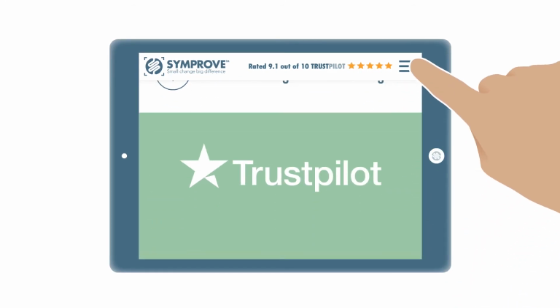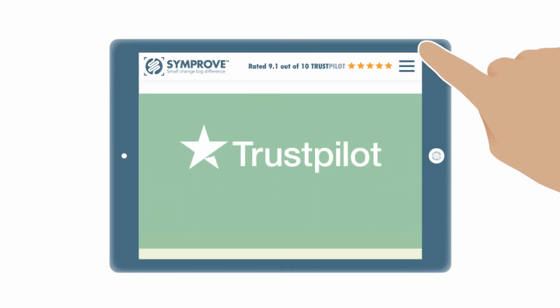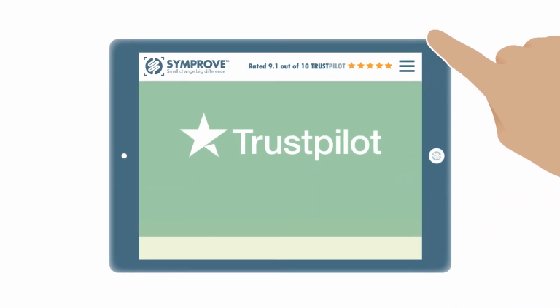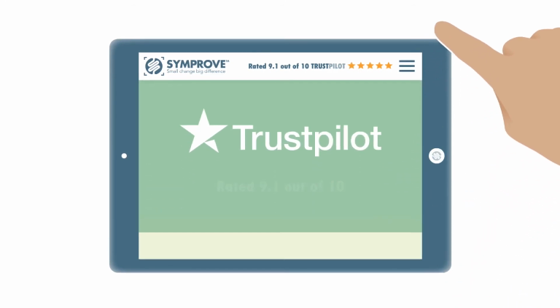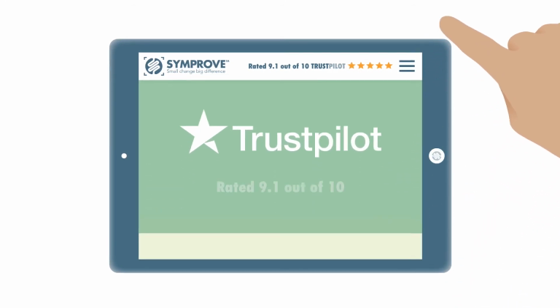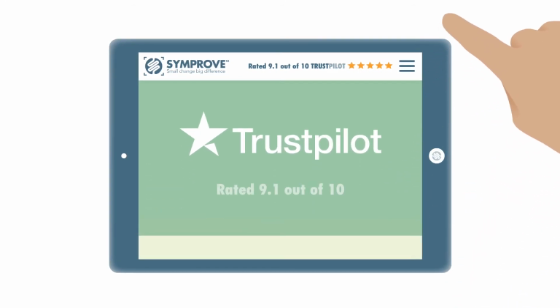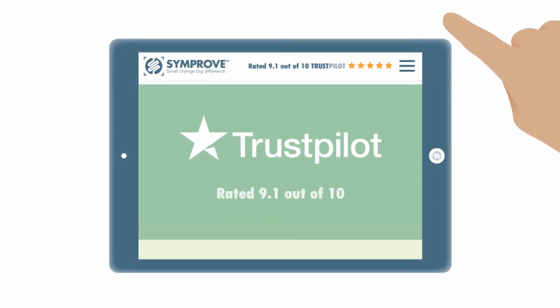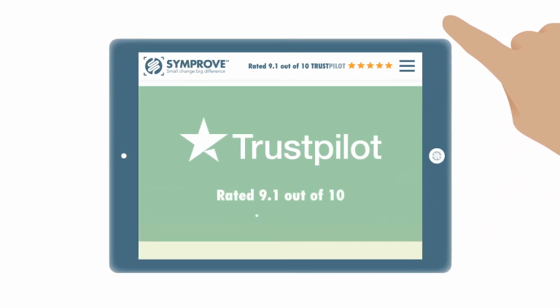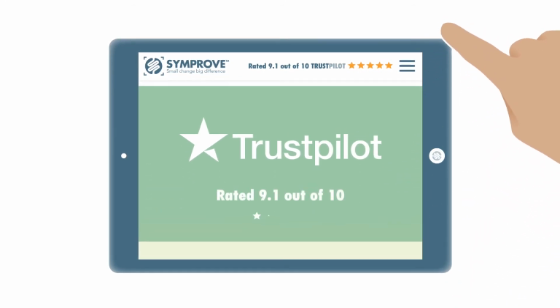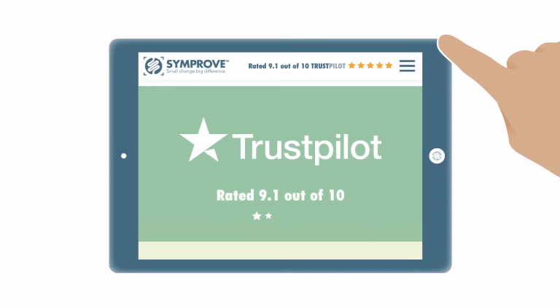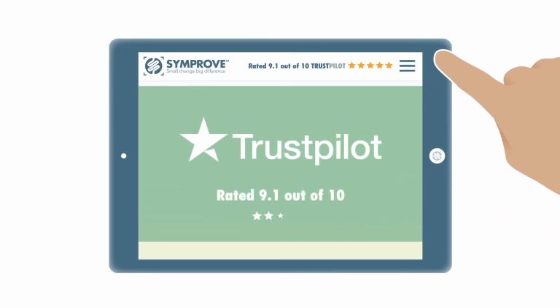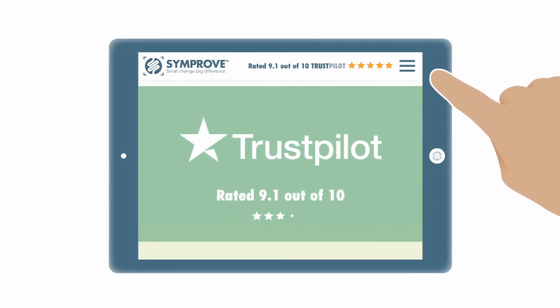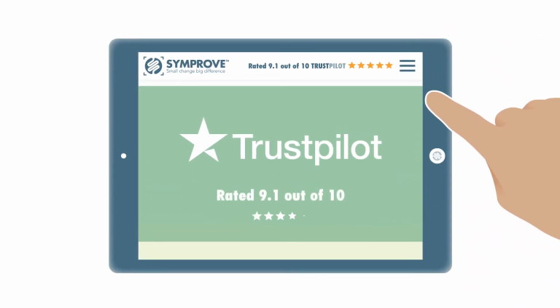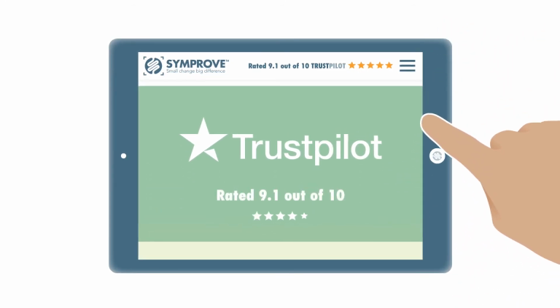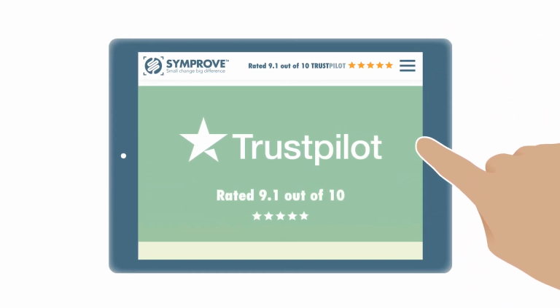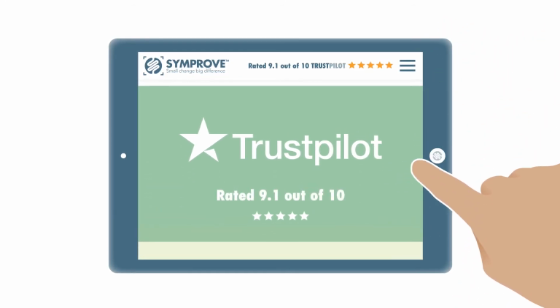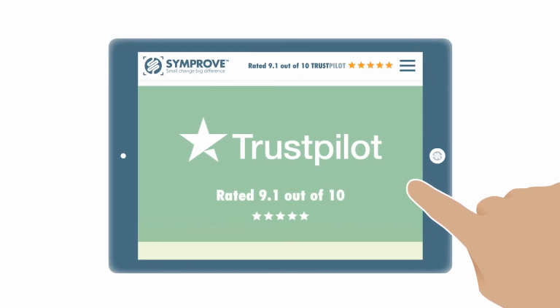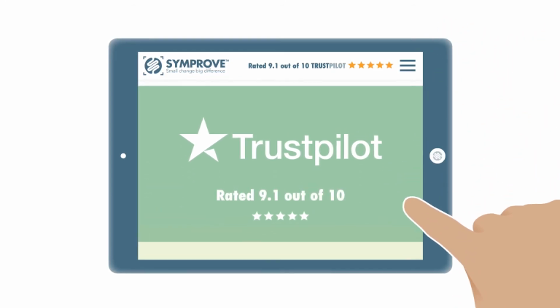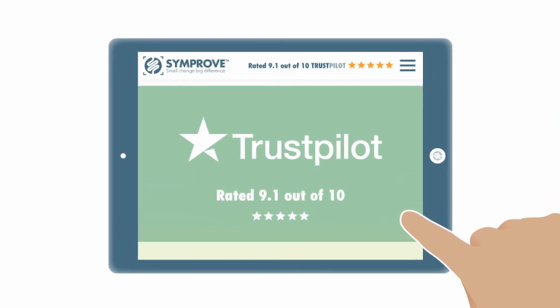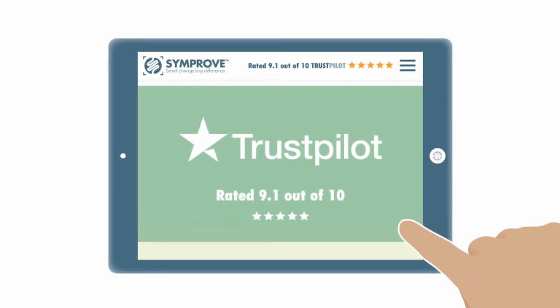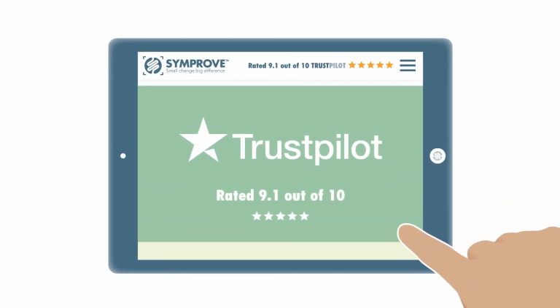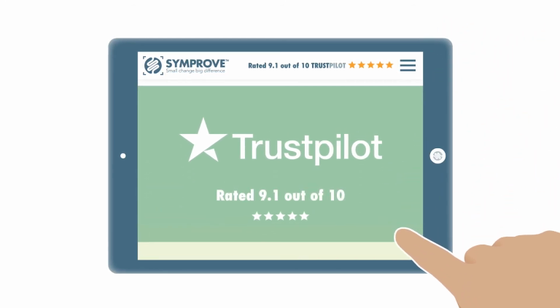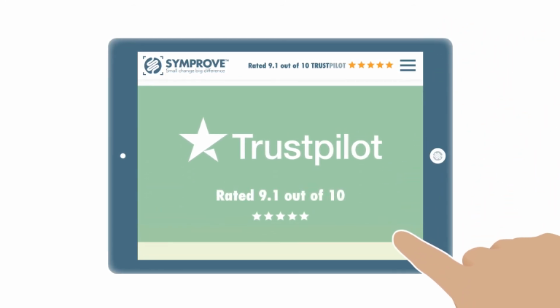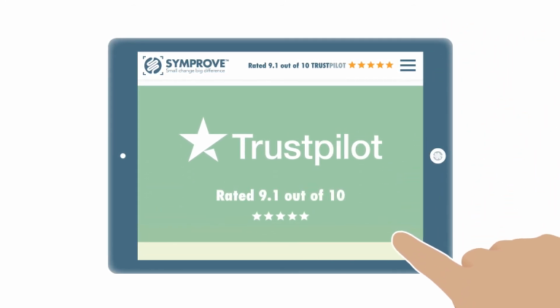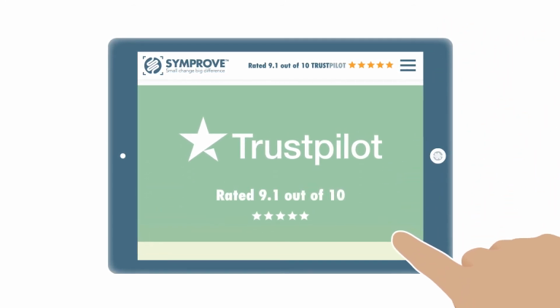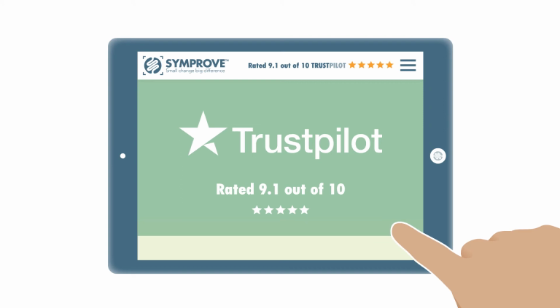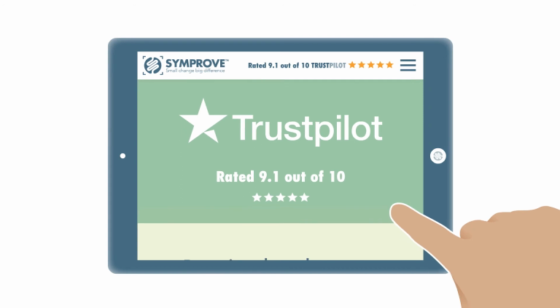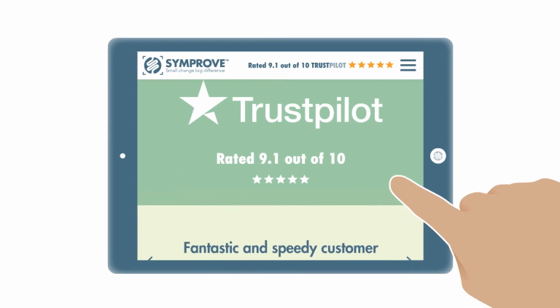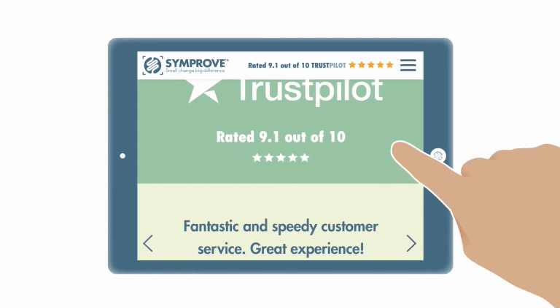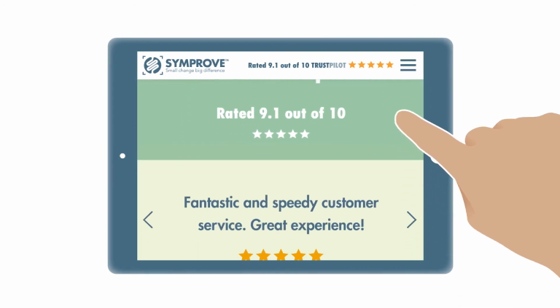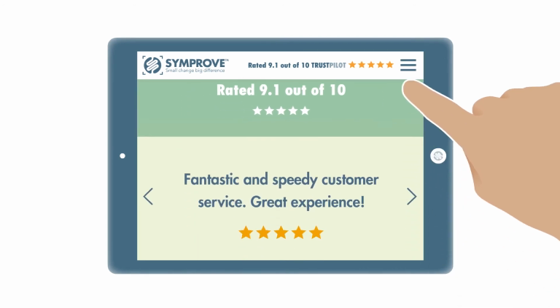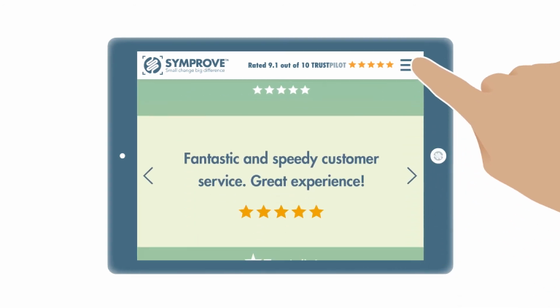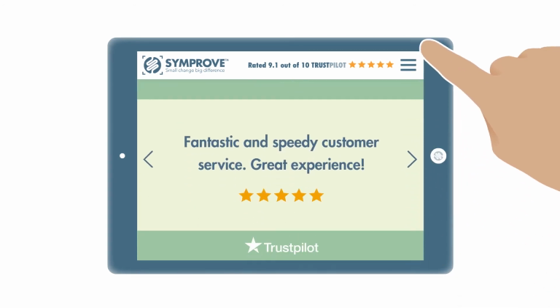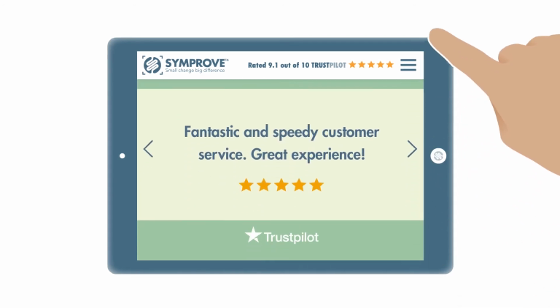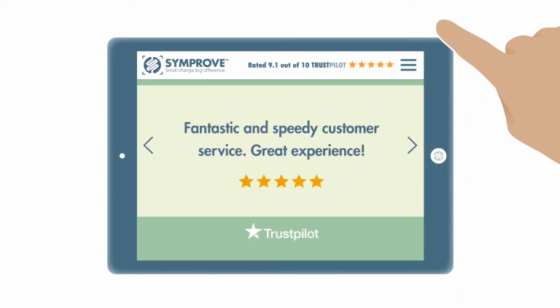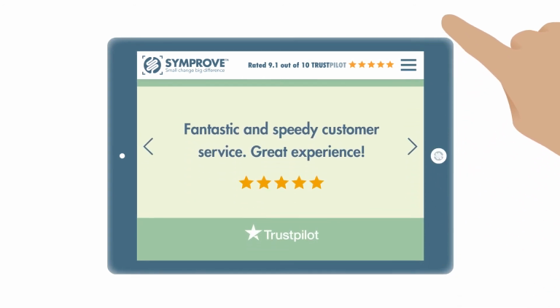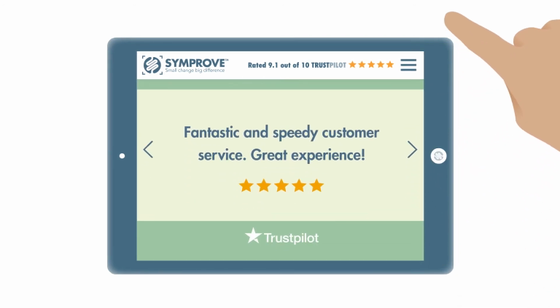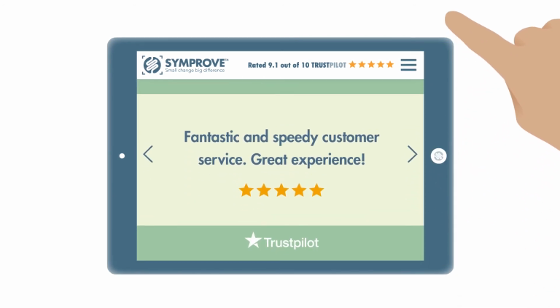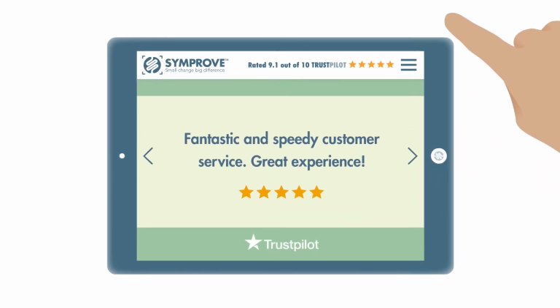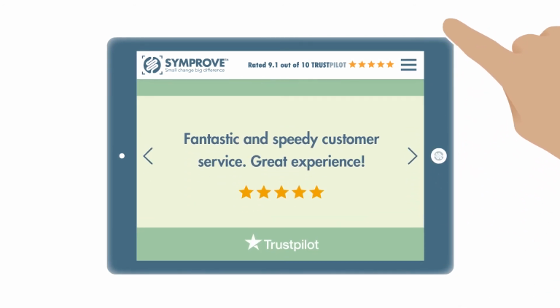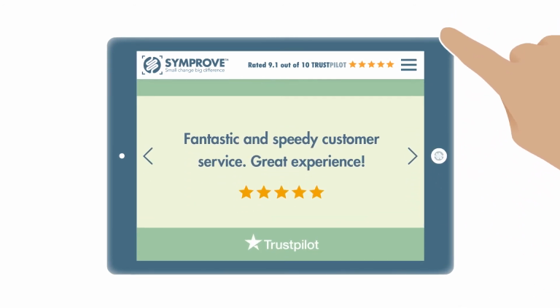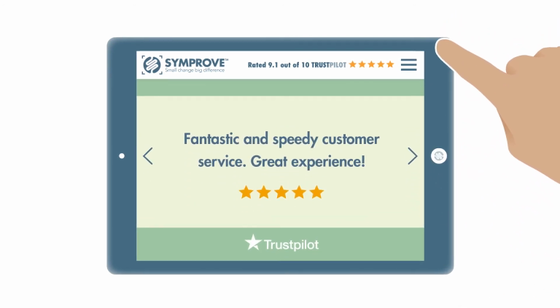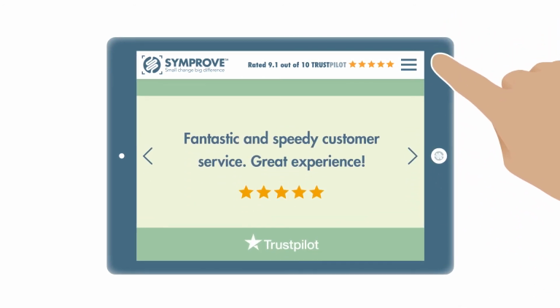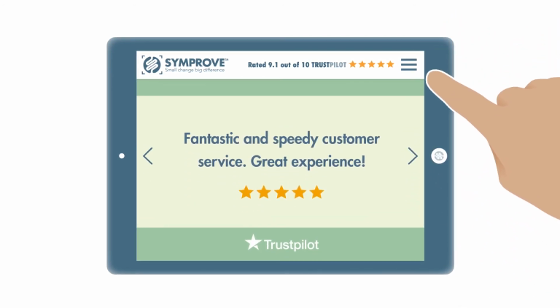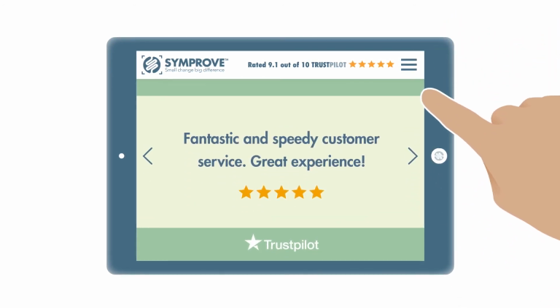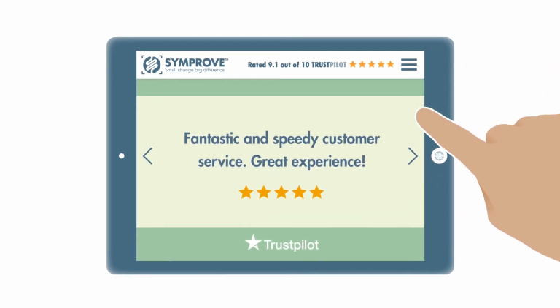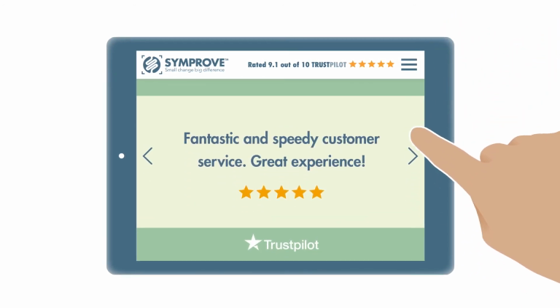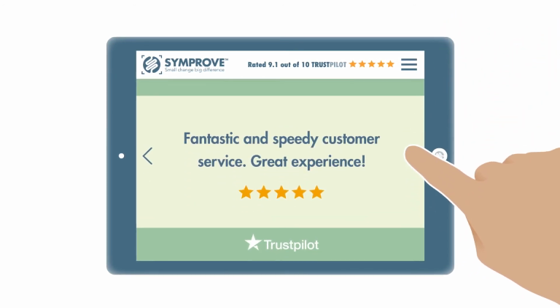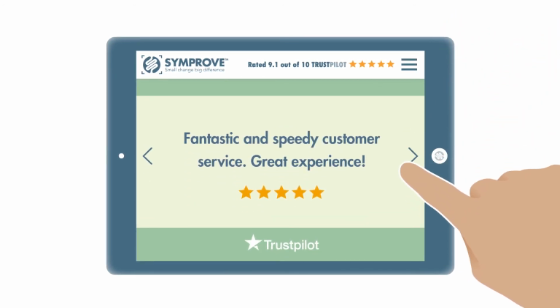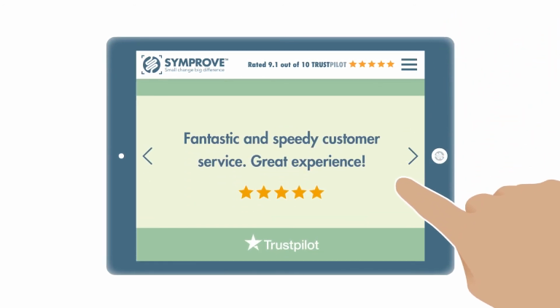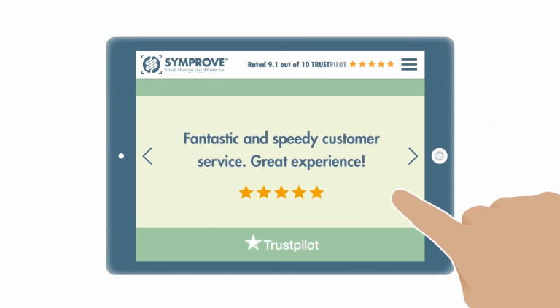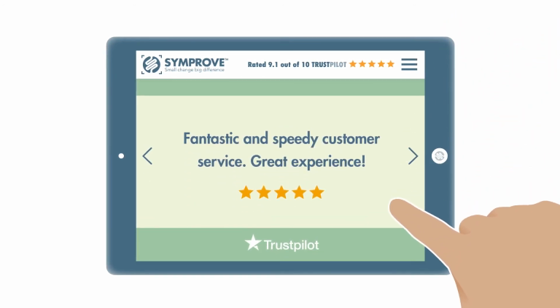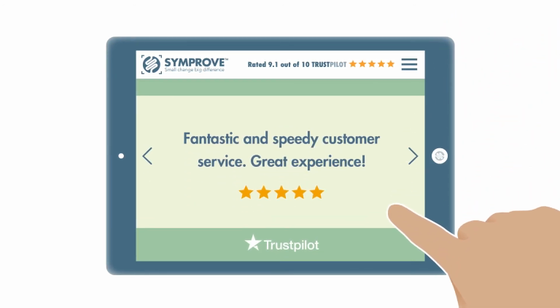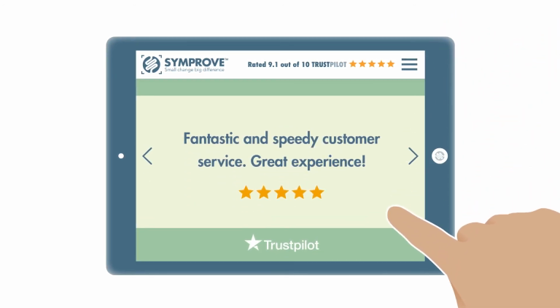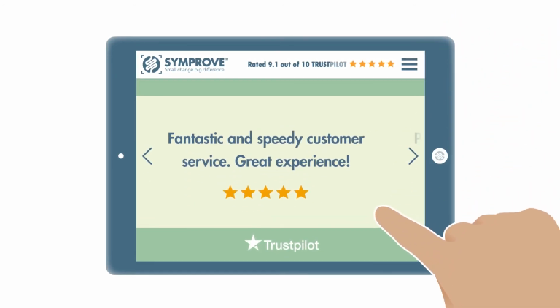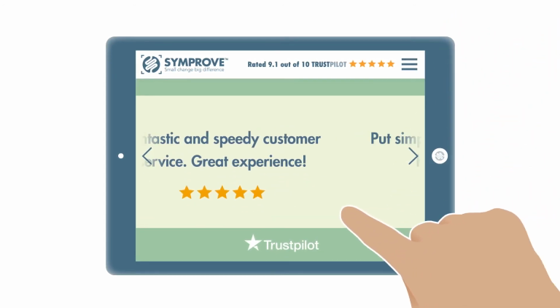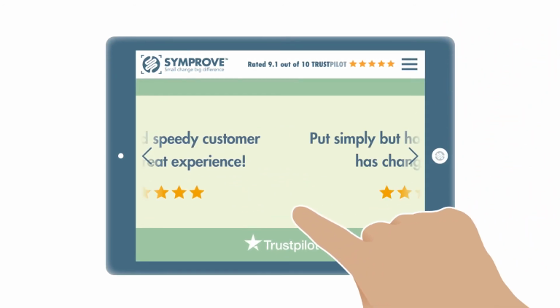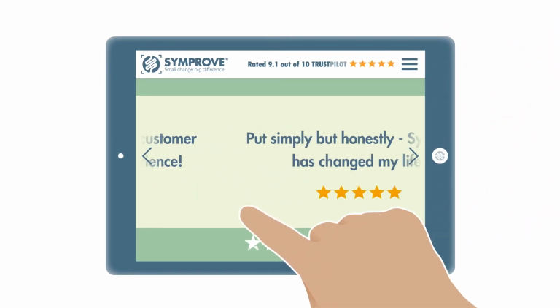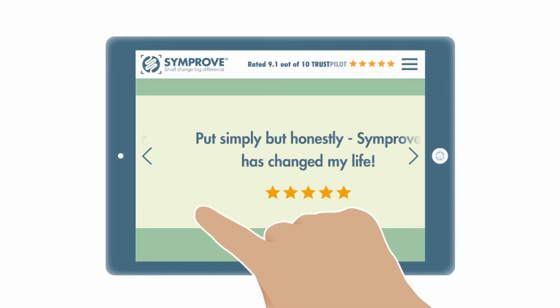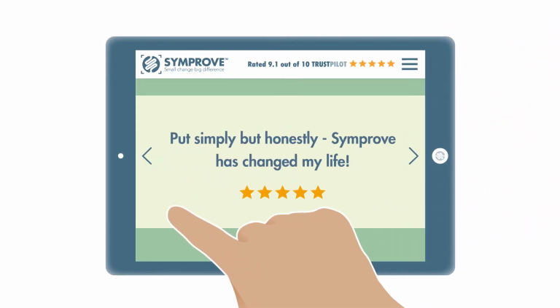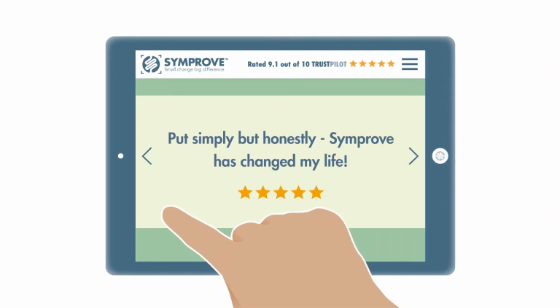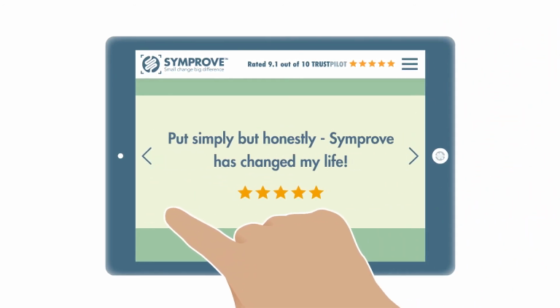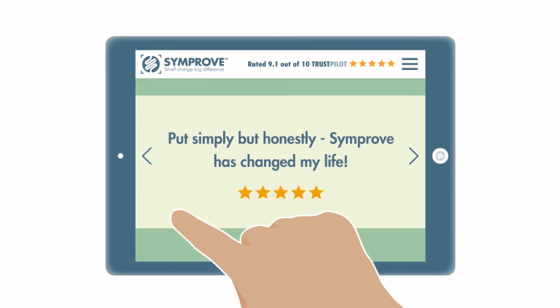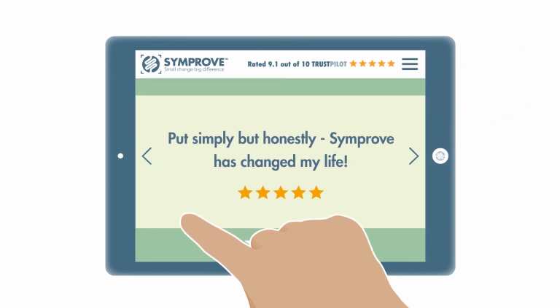To find out more about what Simprove can do for you, check out our independent Trustpilot reviews.